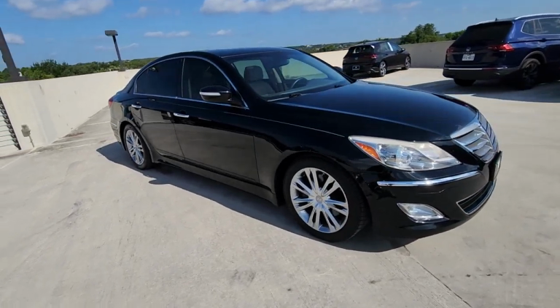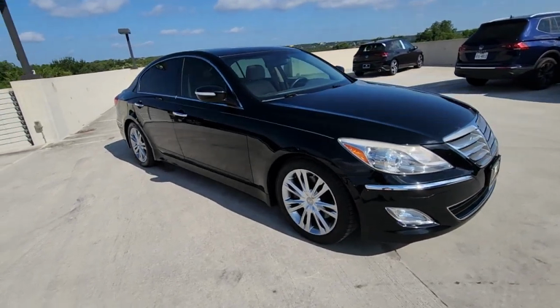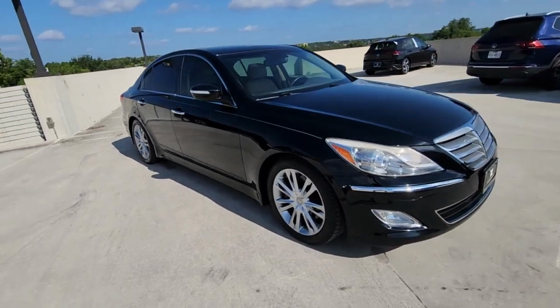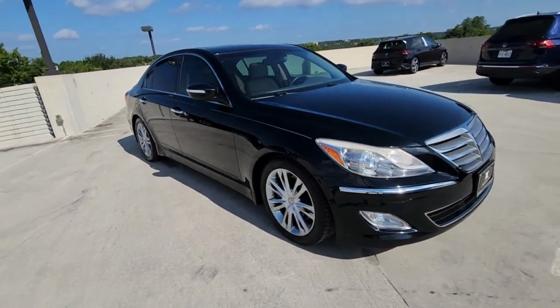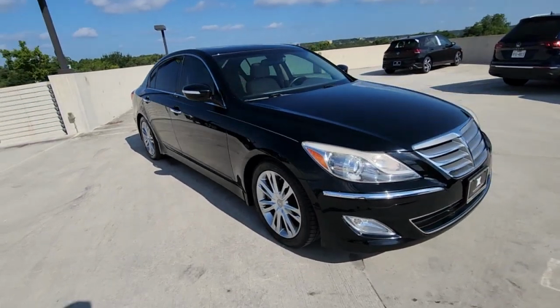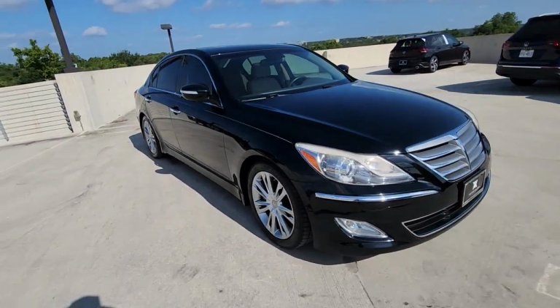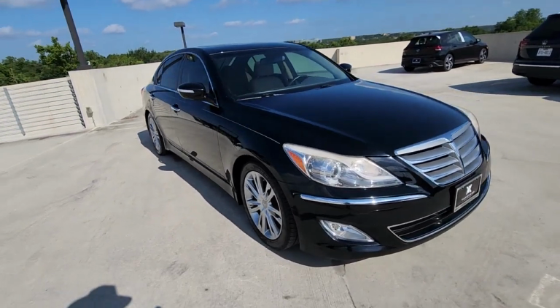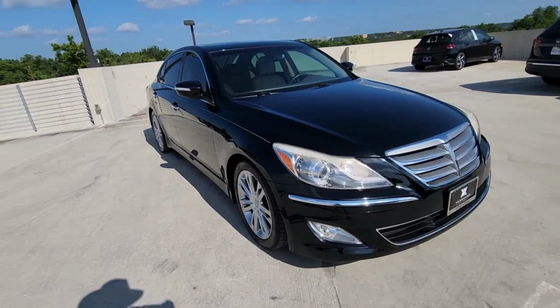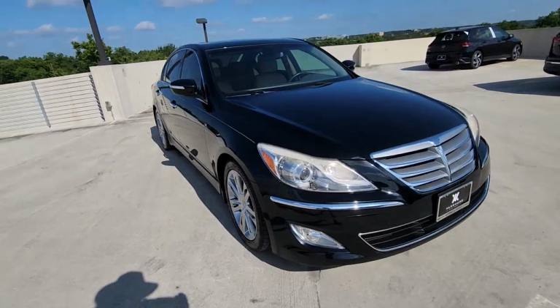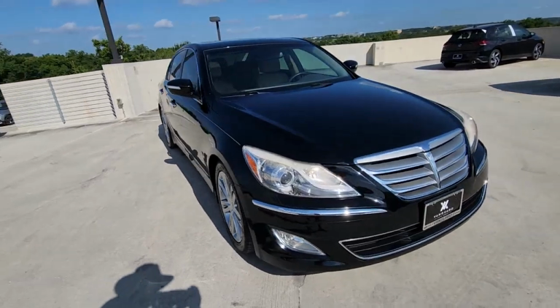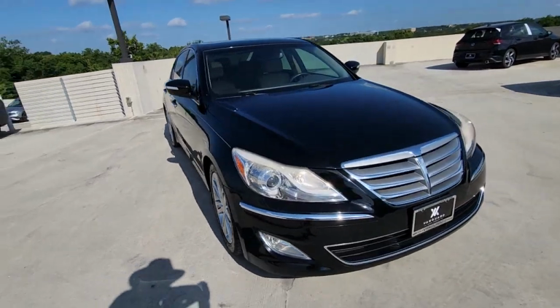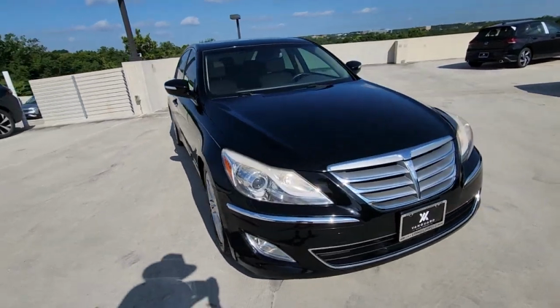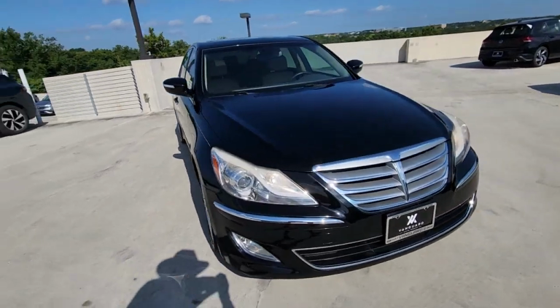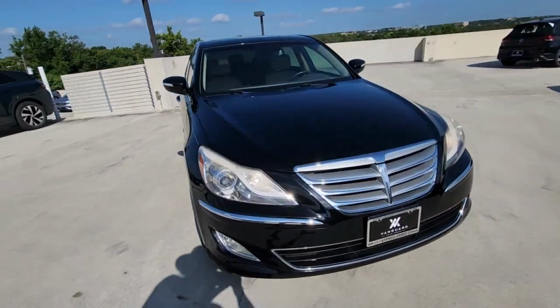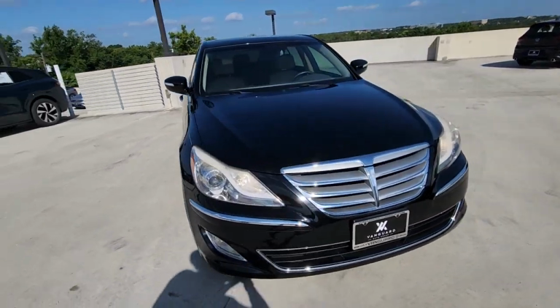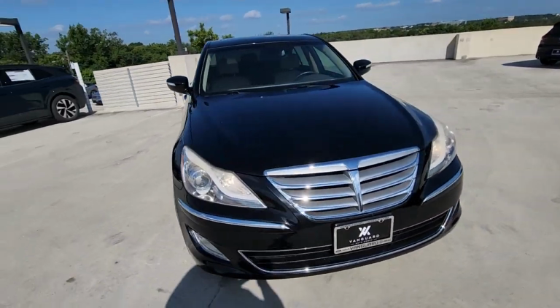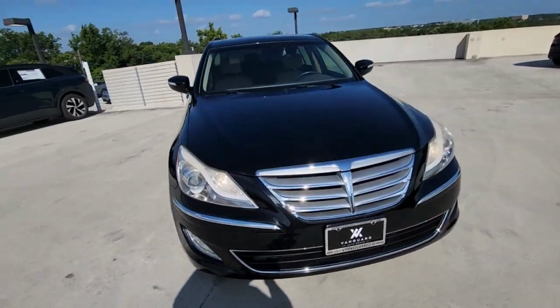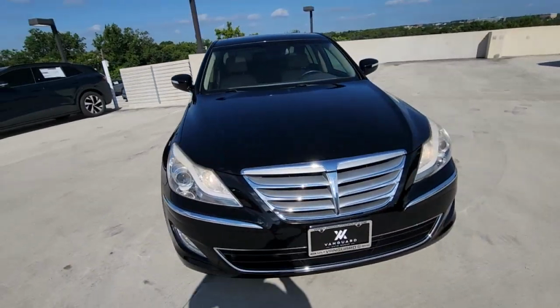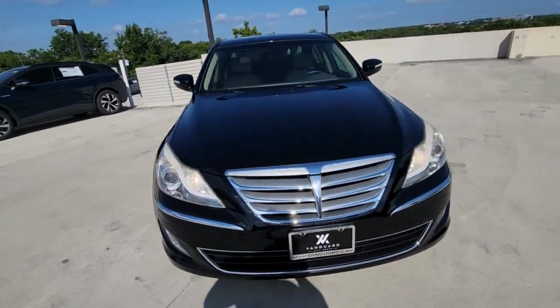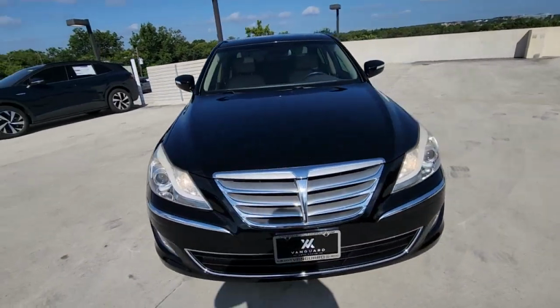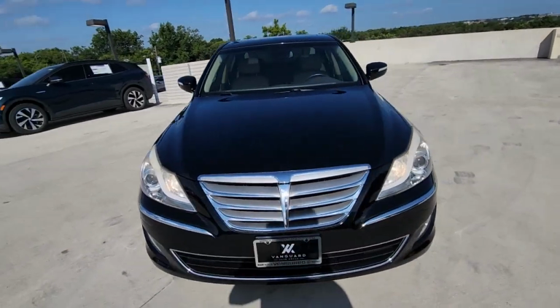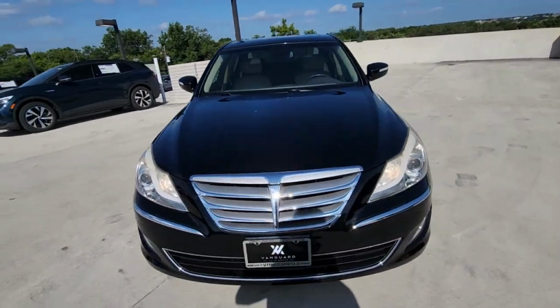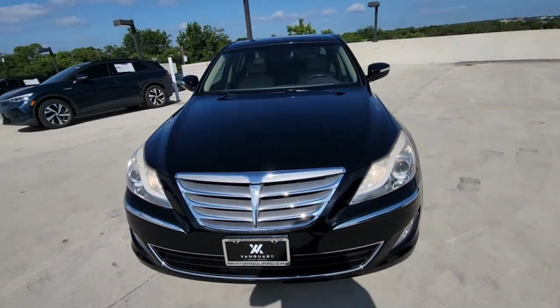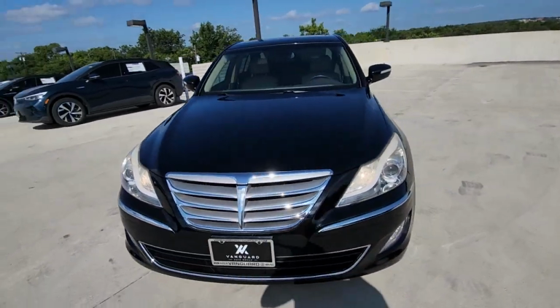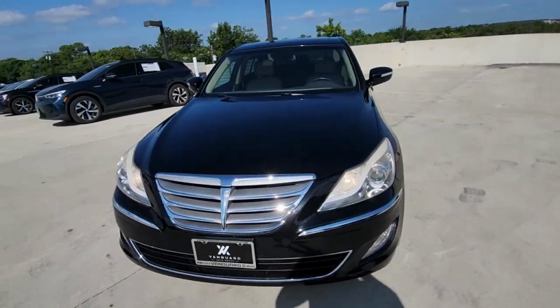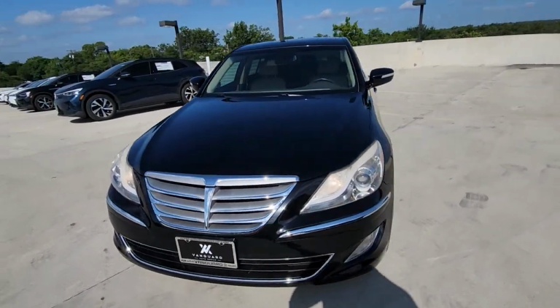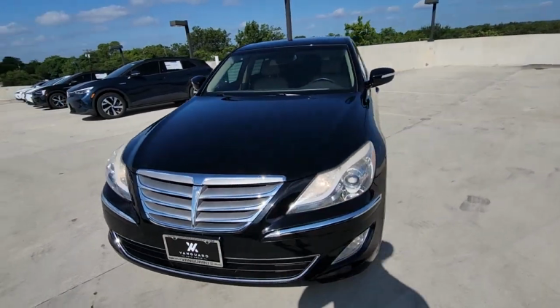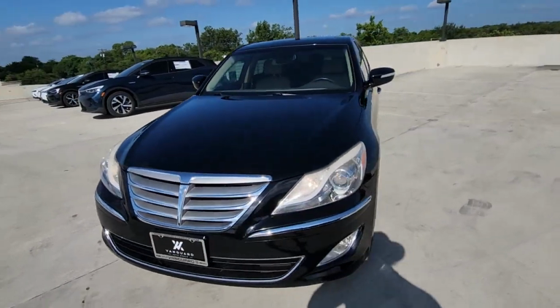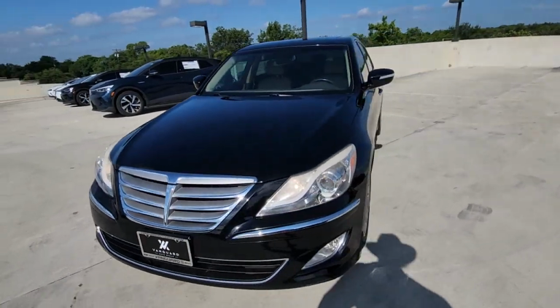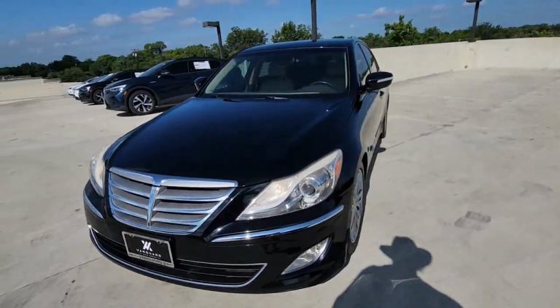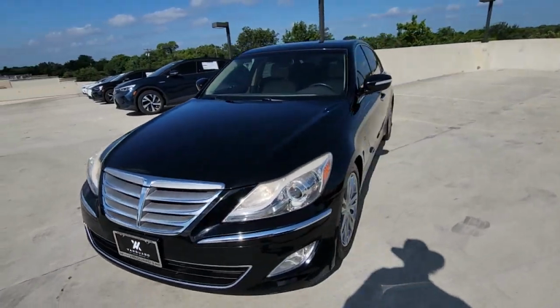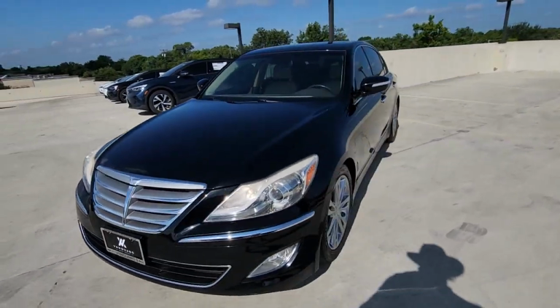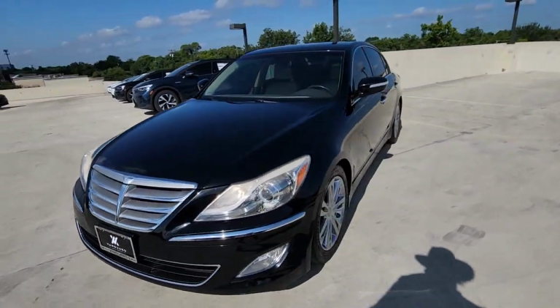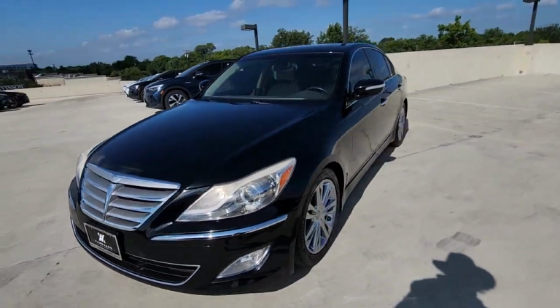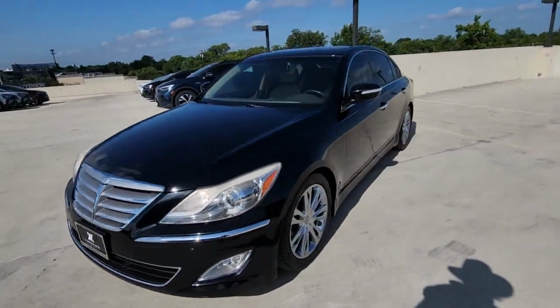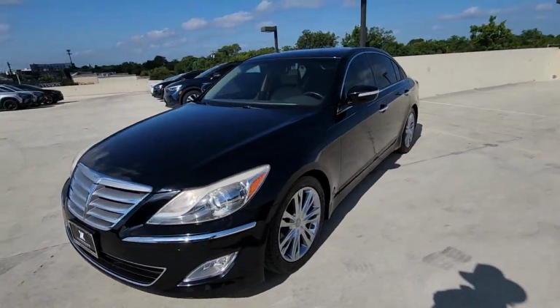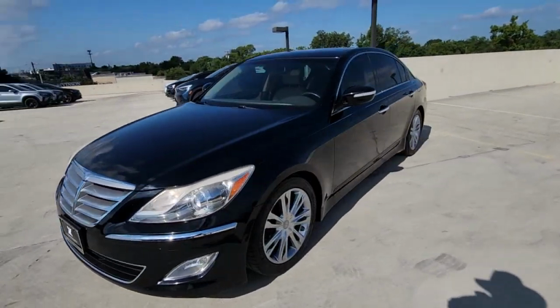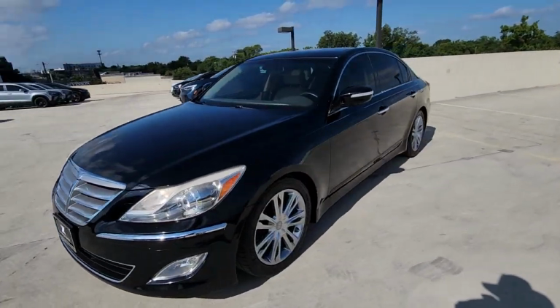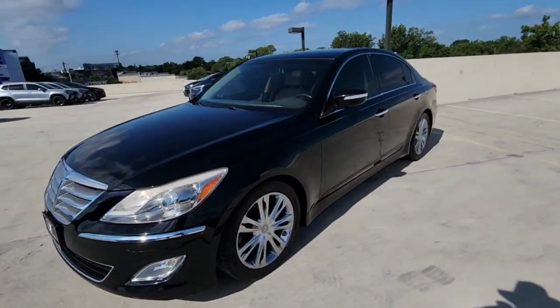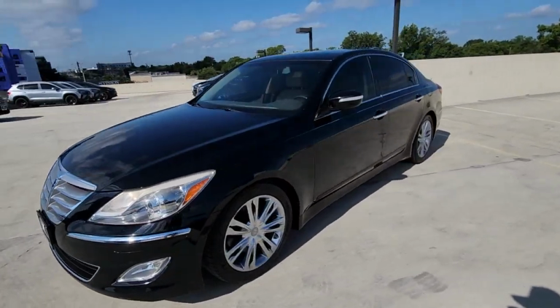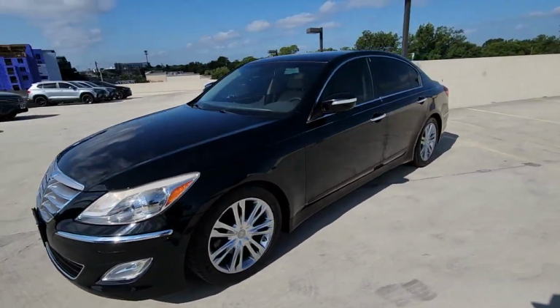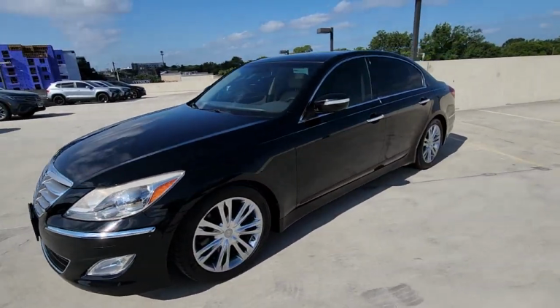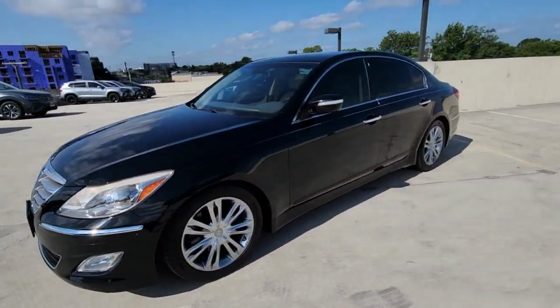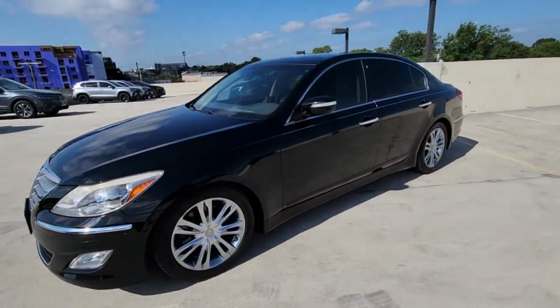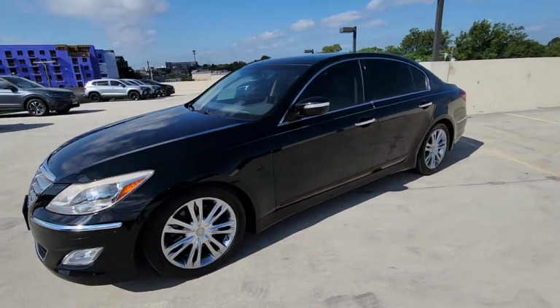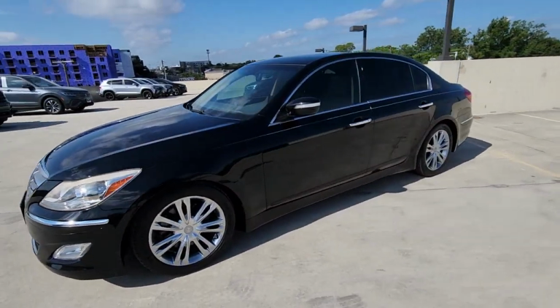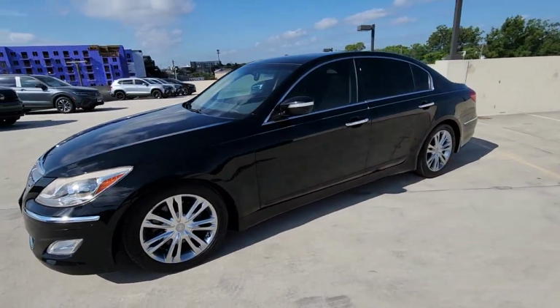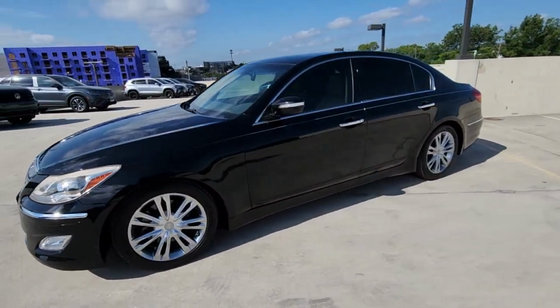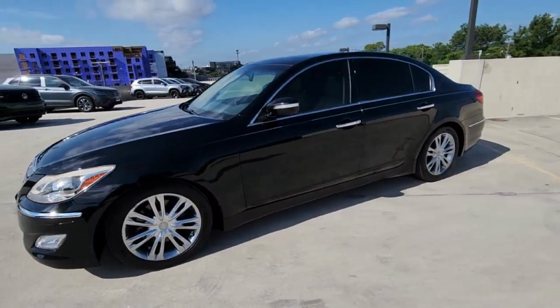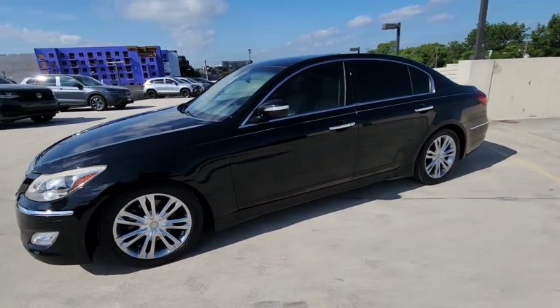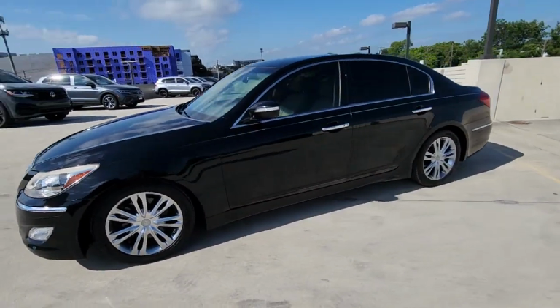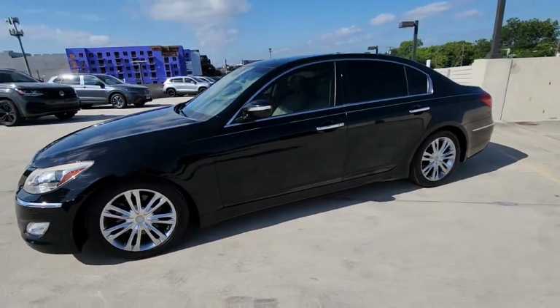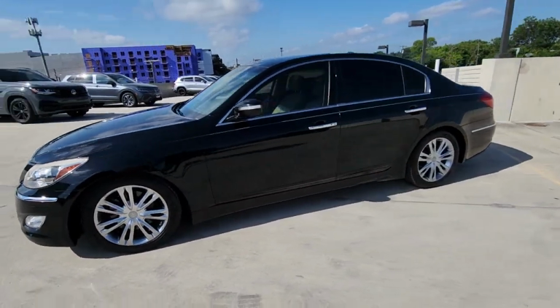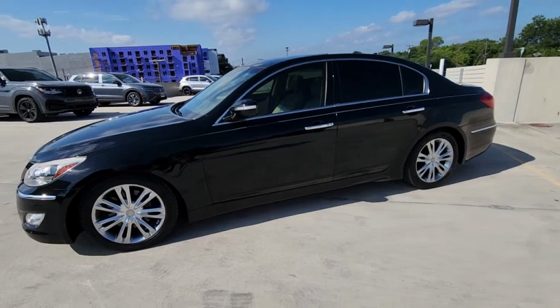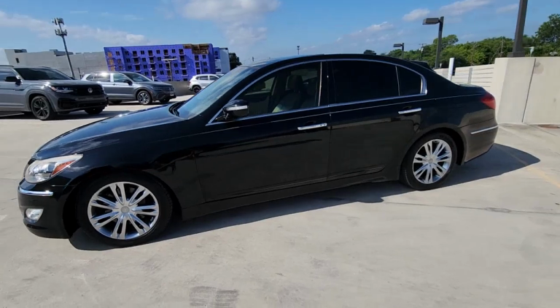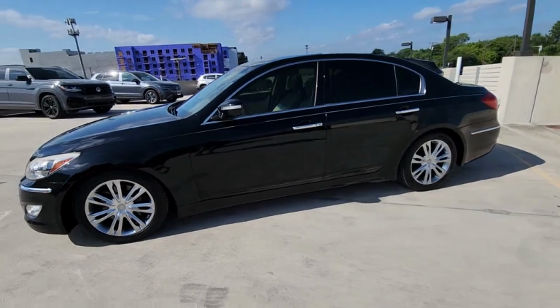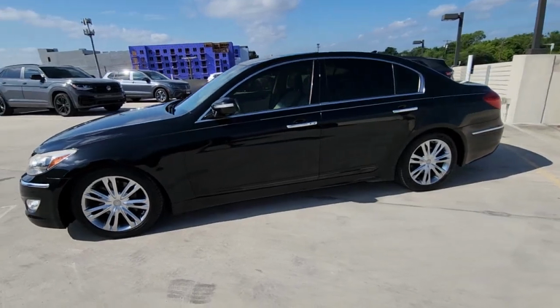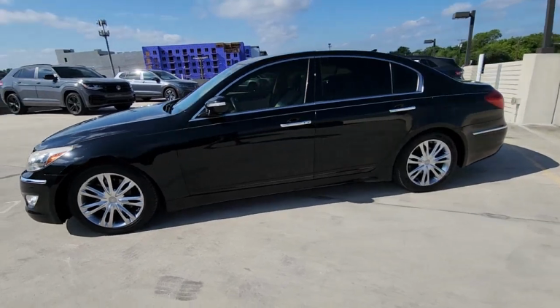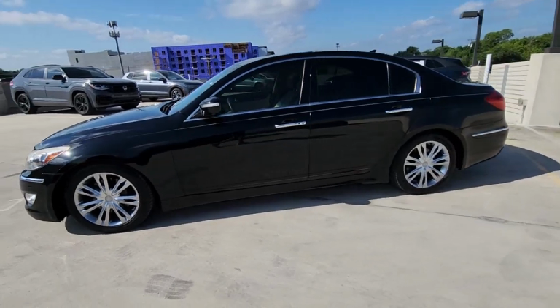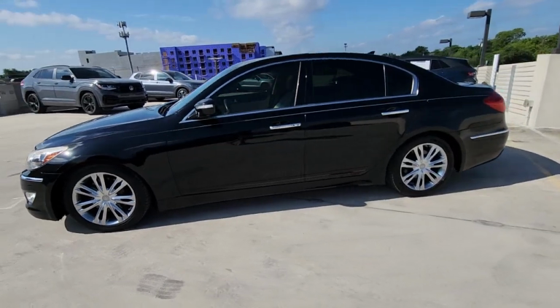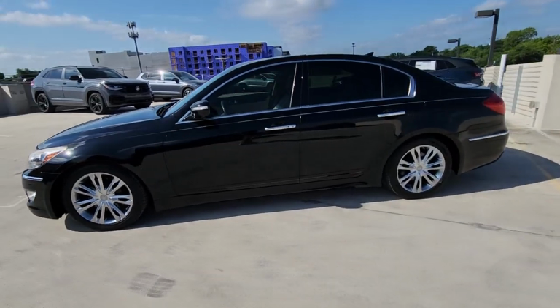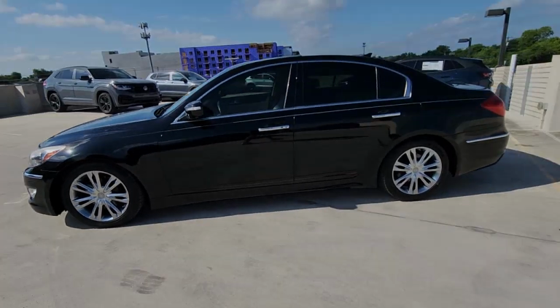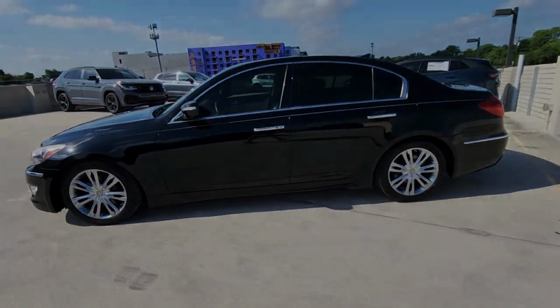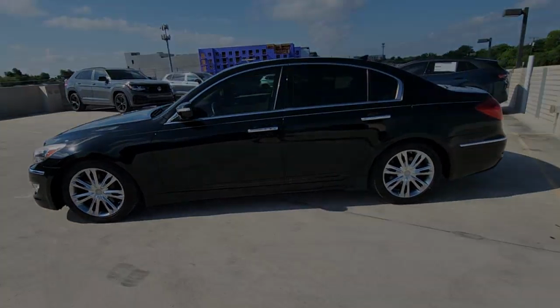Spacious luxury, powerful performance, and innovative design come together to create this superb executive sedan.